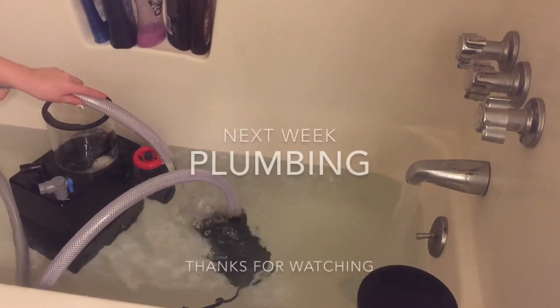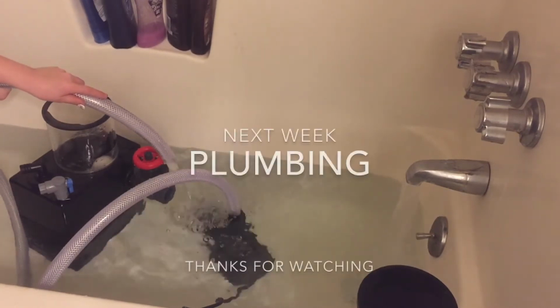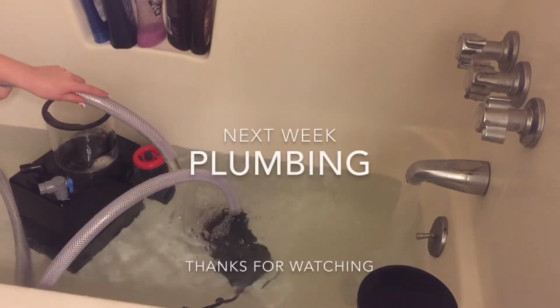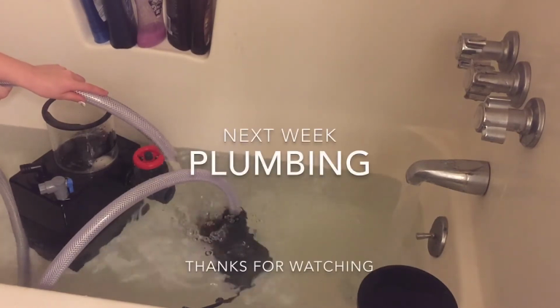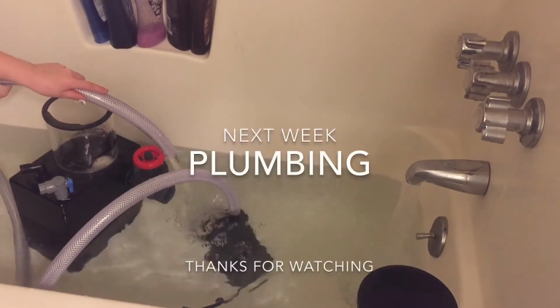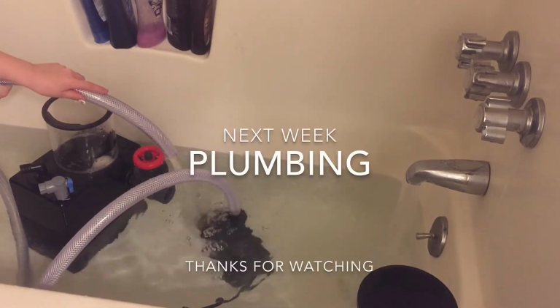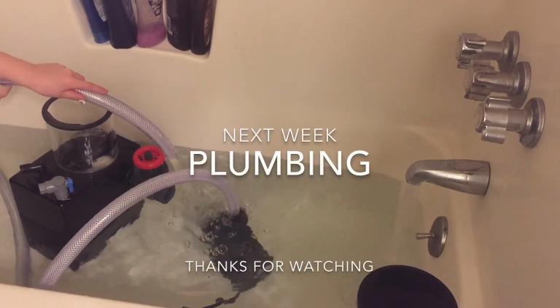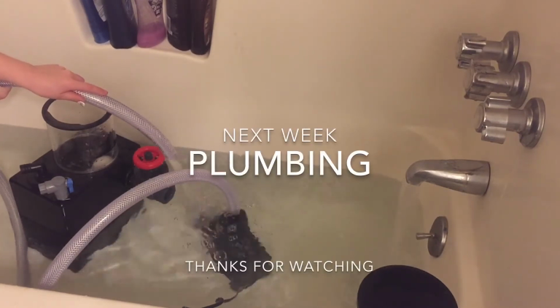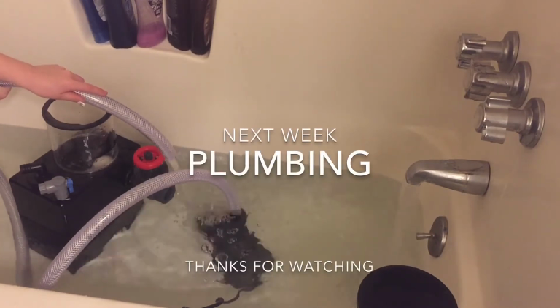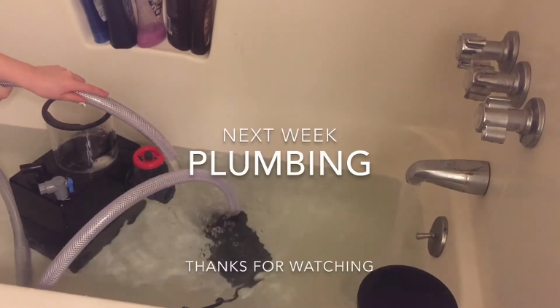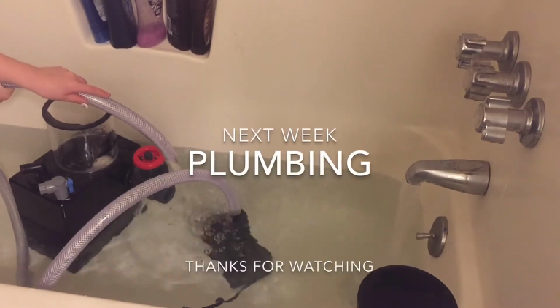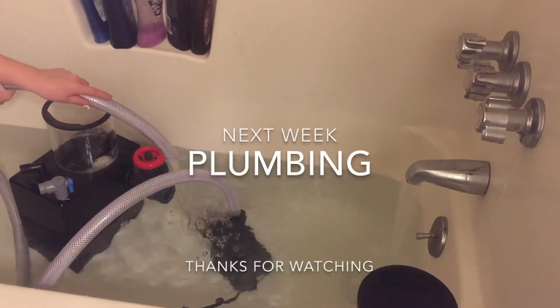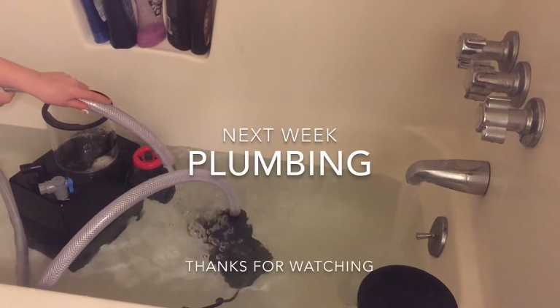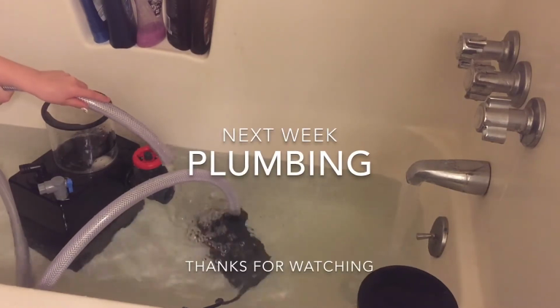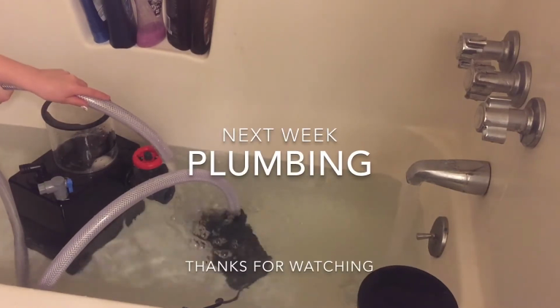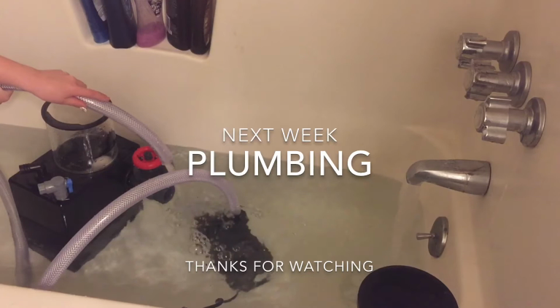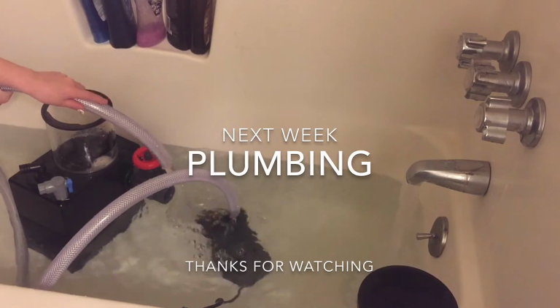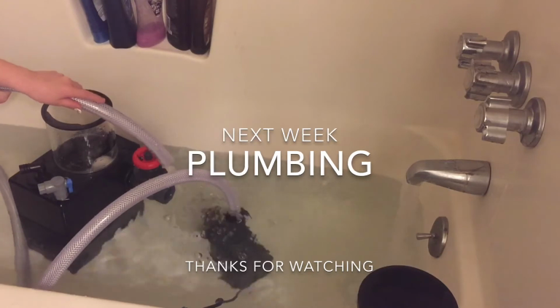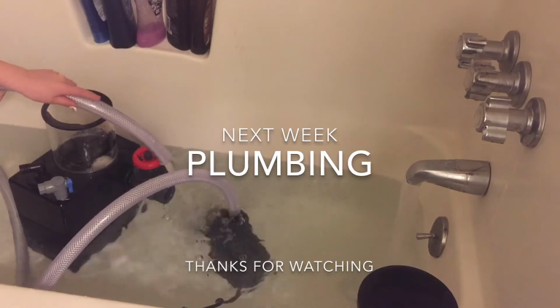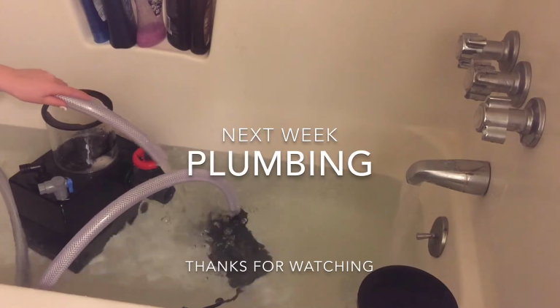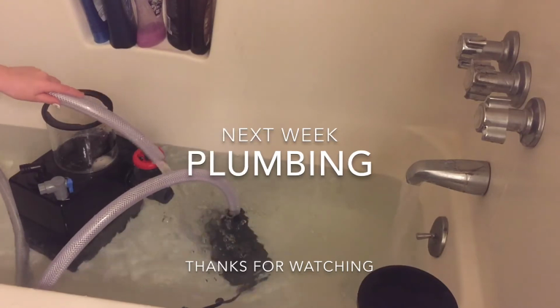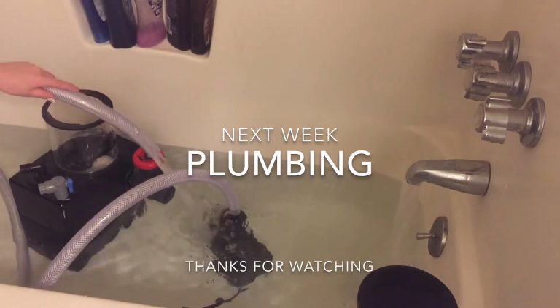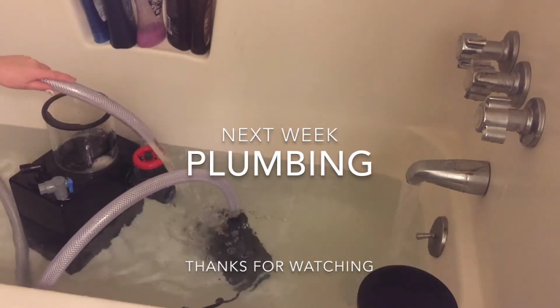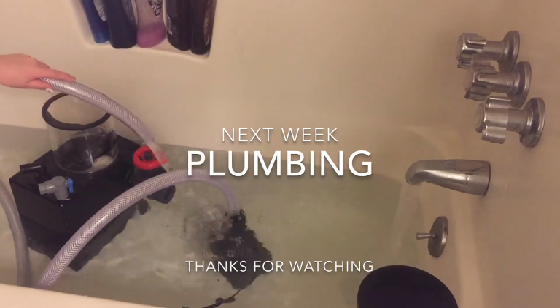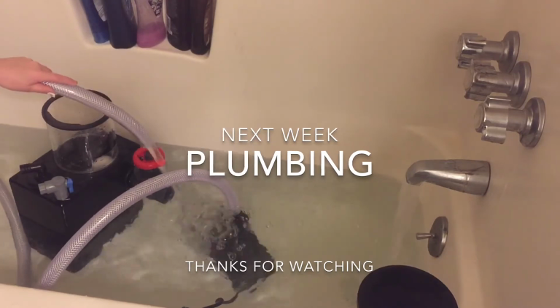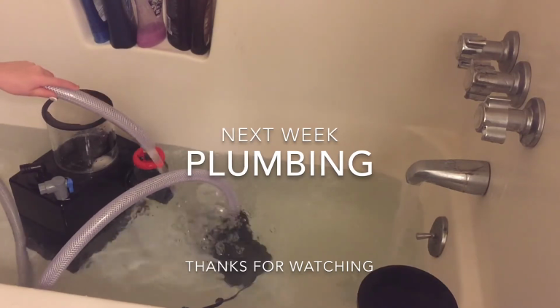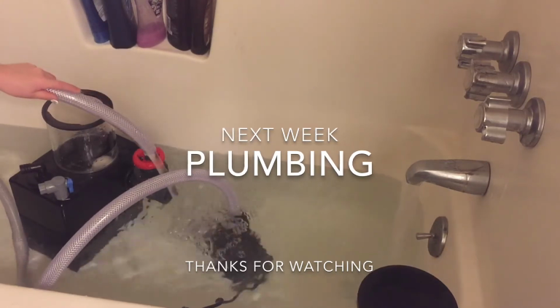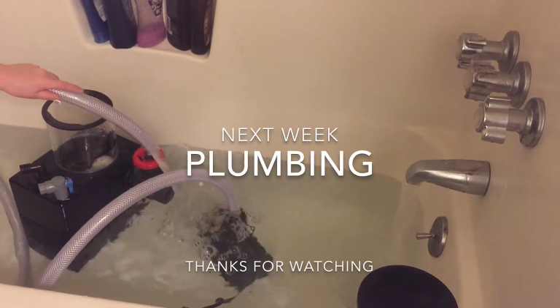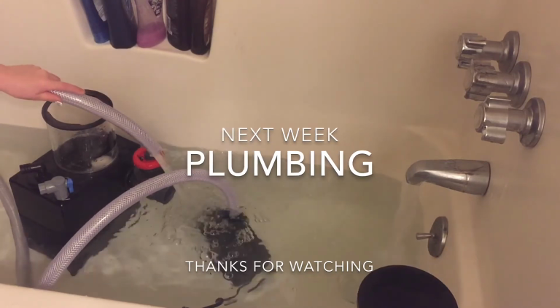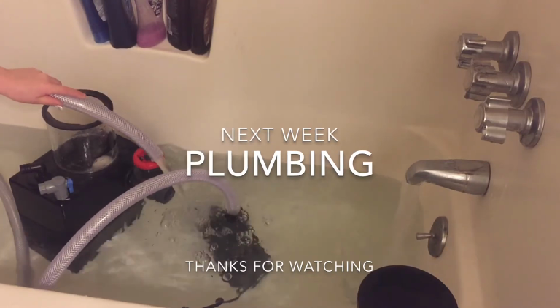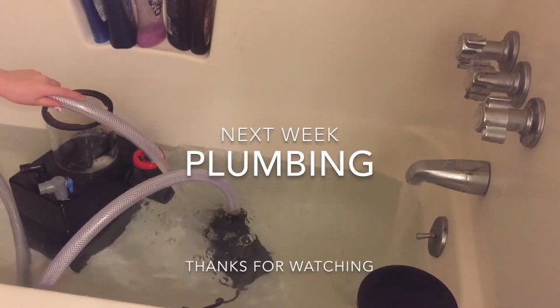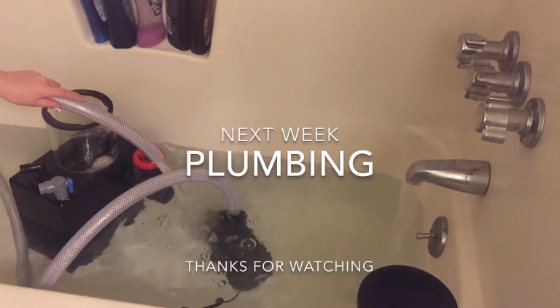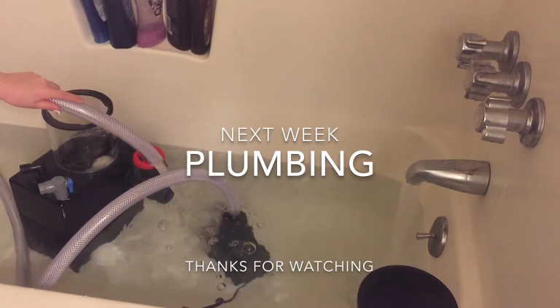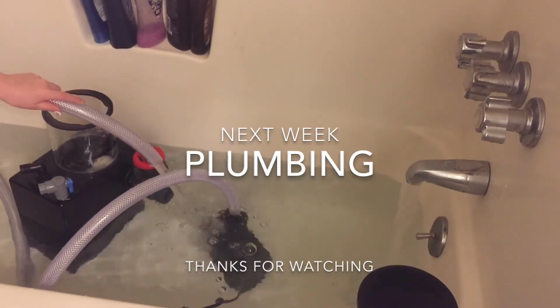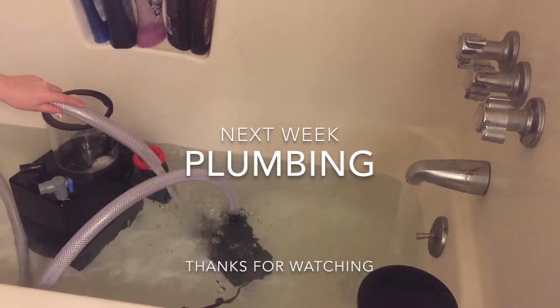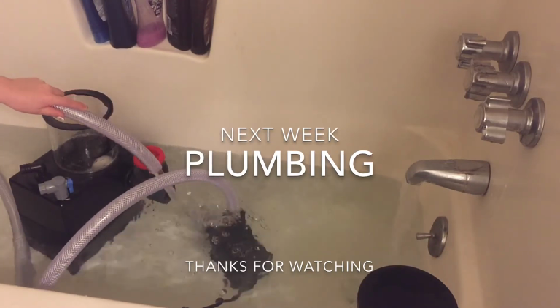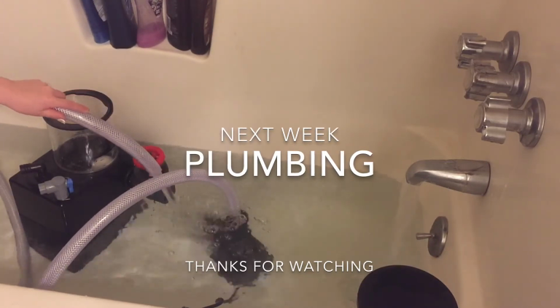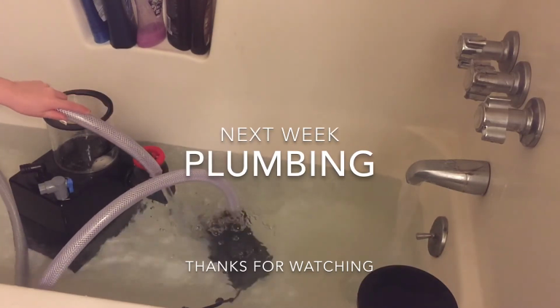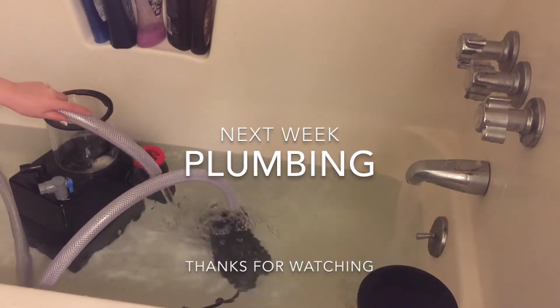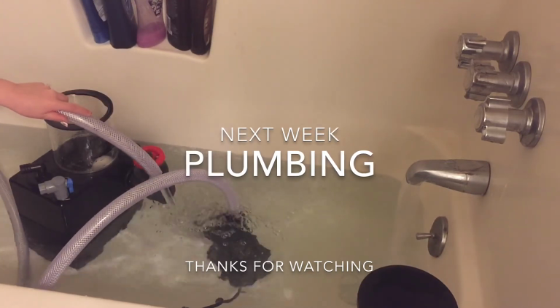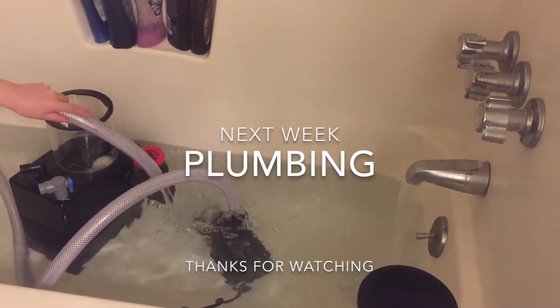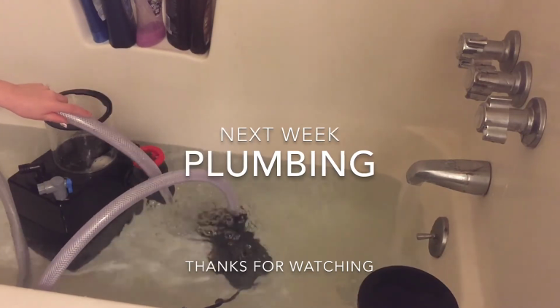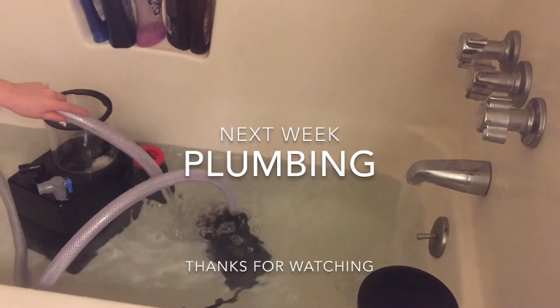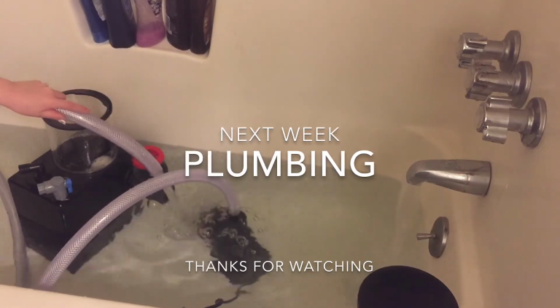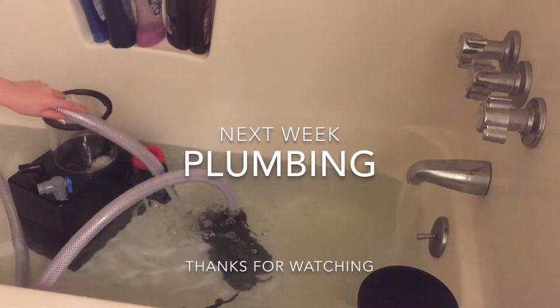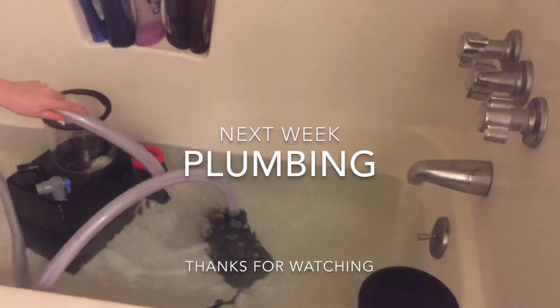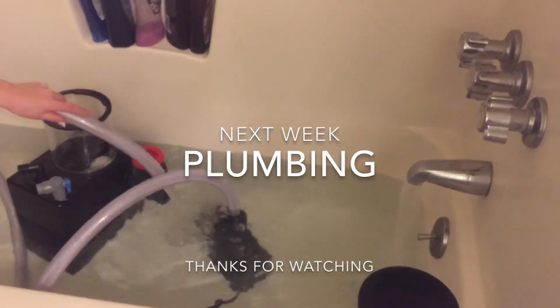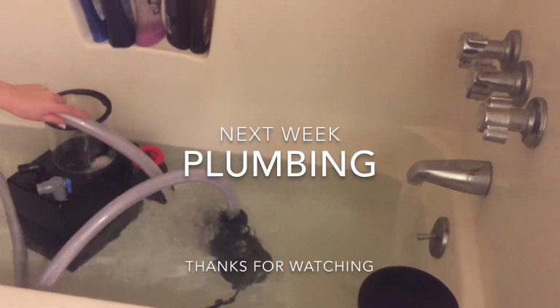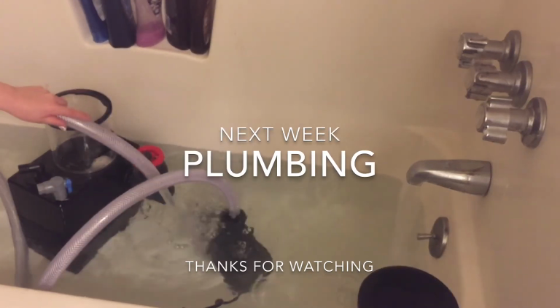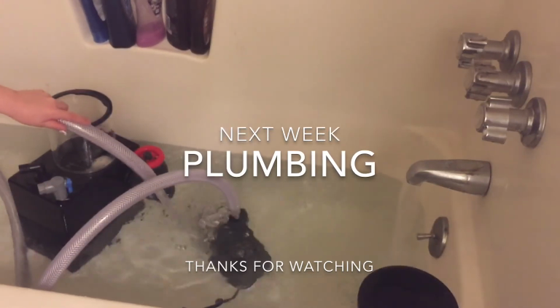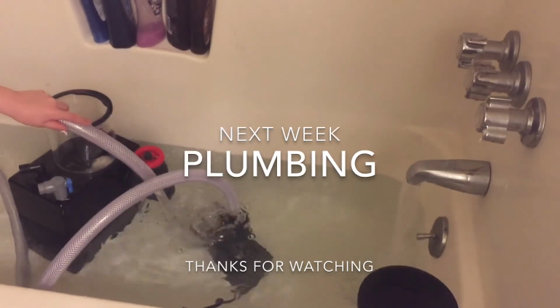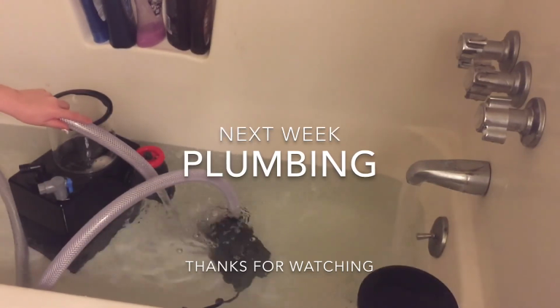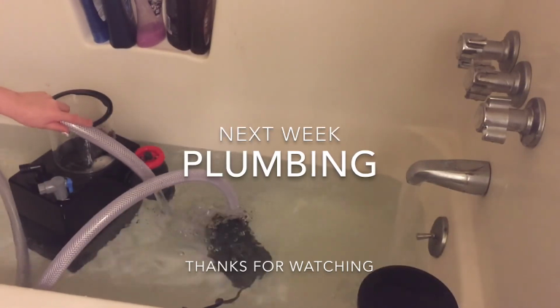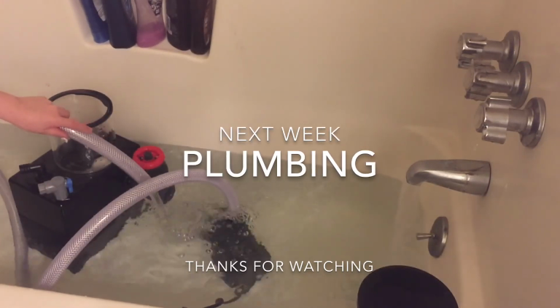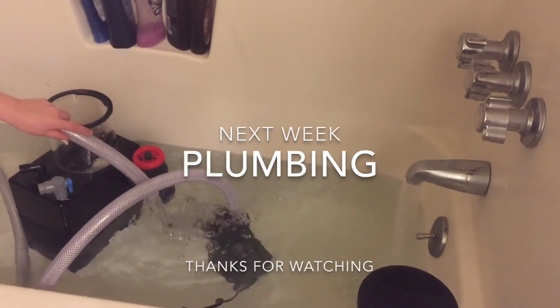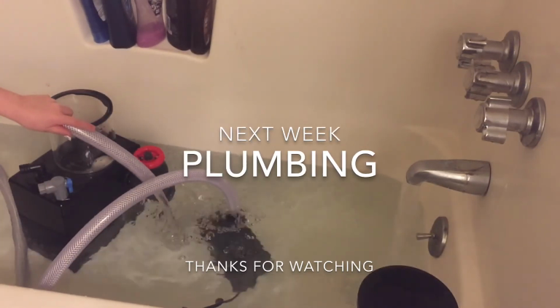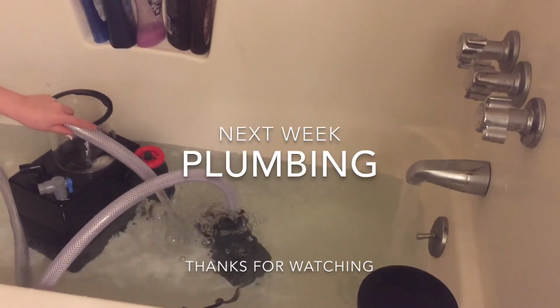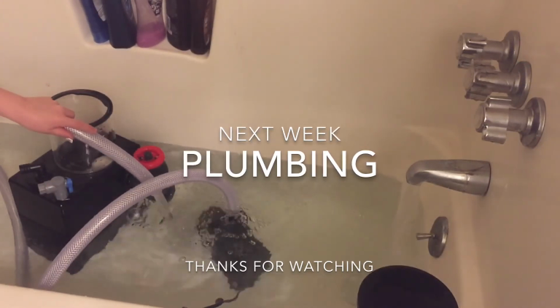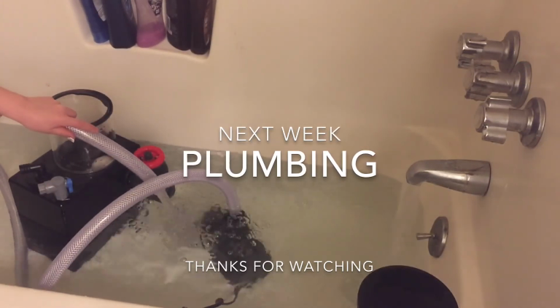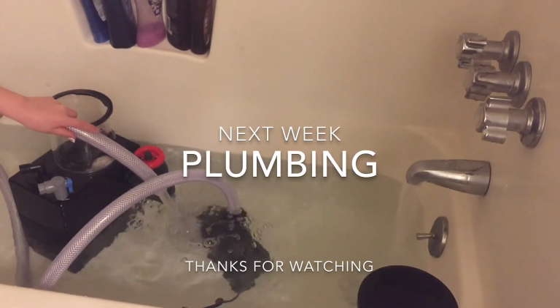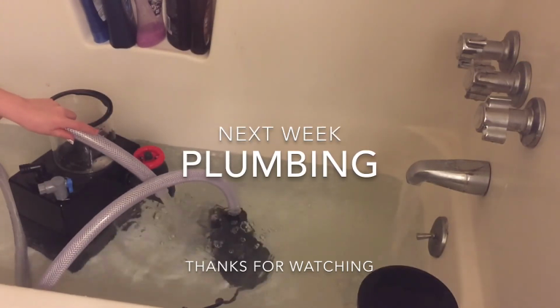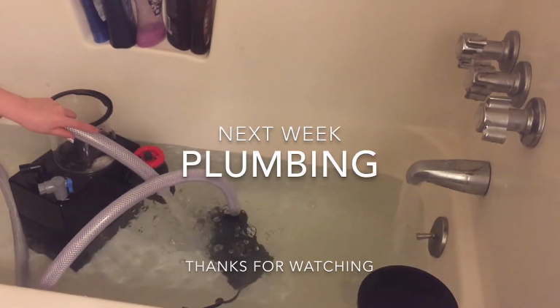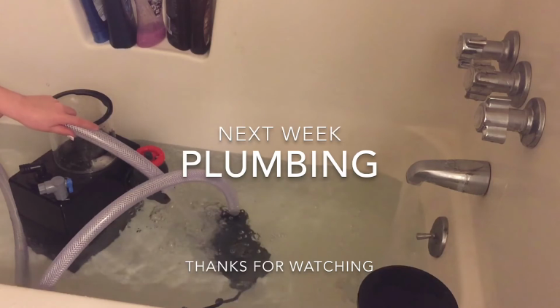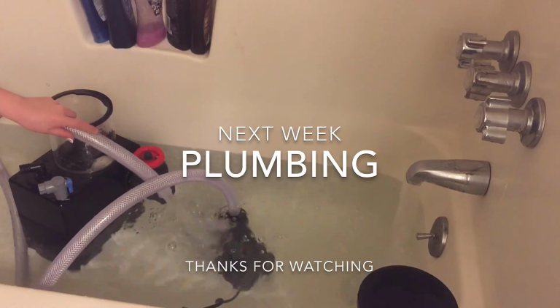We'll give it a second look once I get it hooked up into my stand. But as for now, that's it. I'll see you guys next week. Thanks for watching.